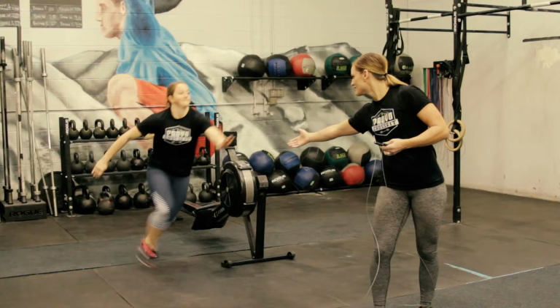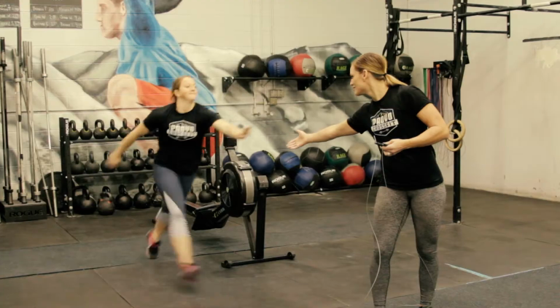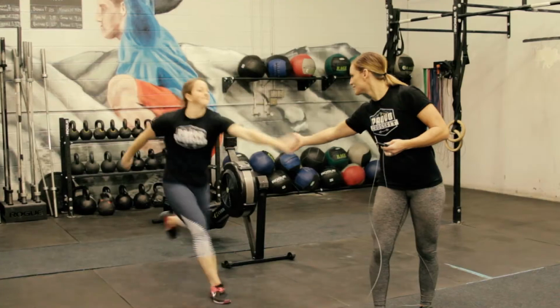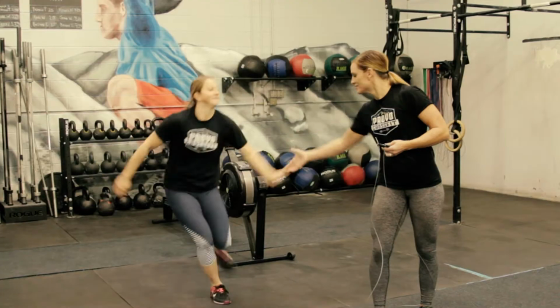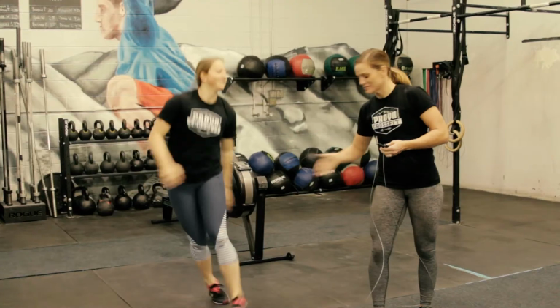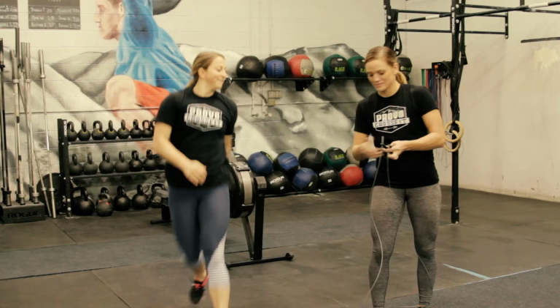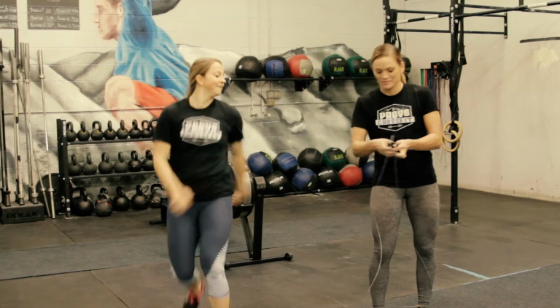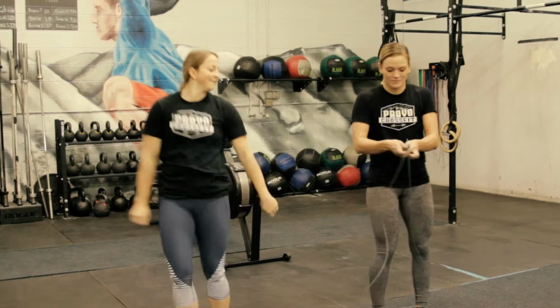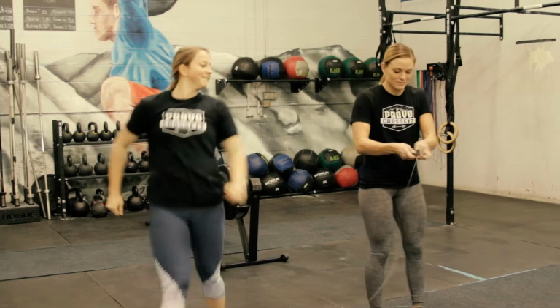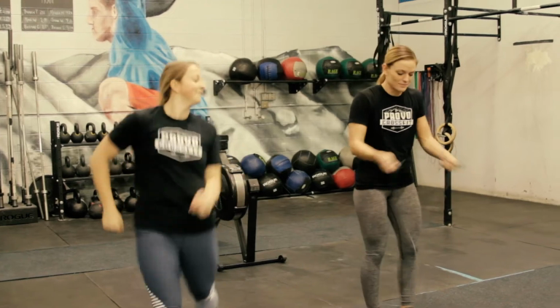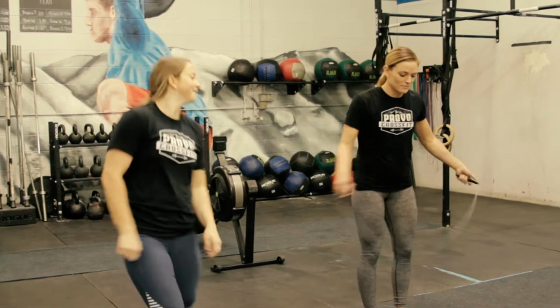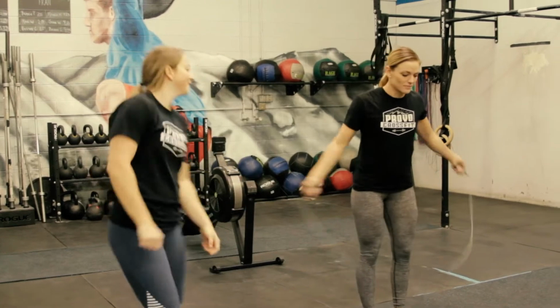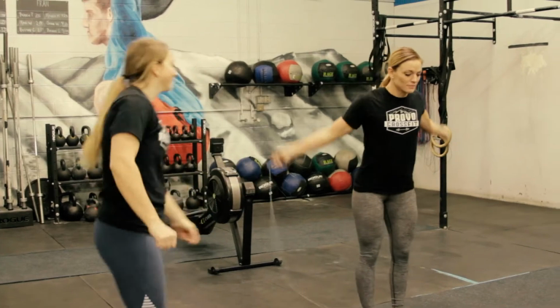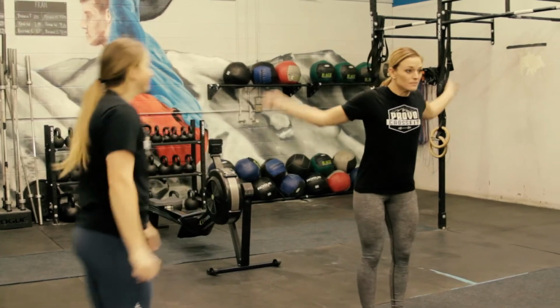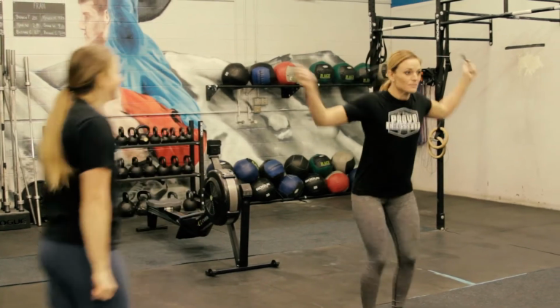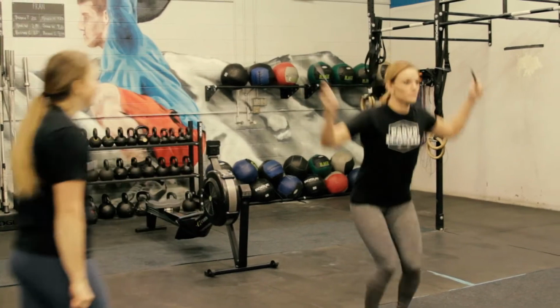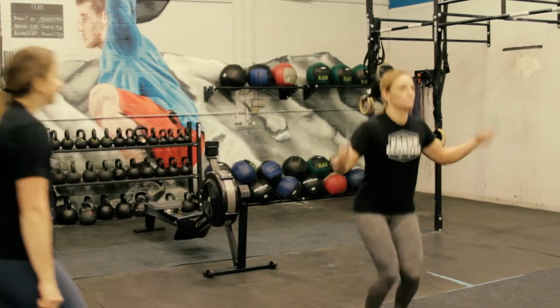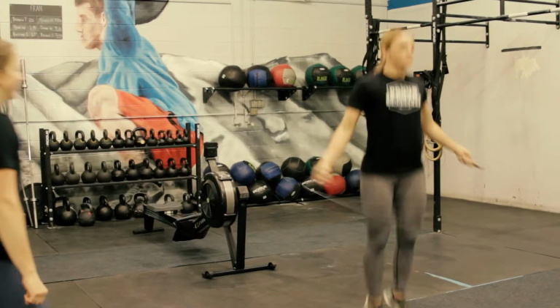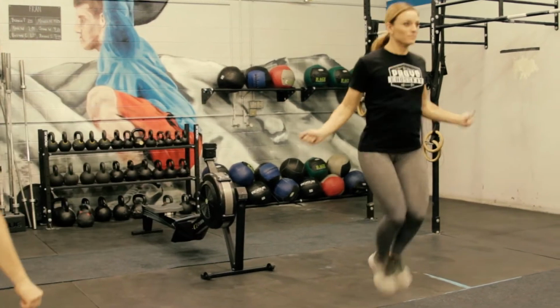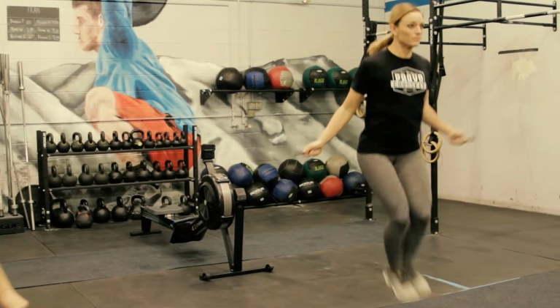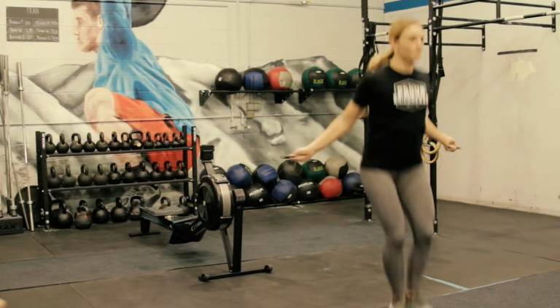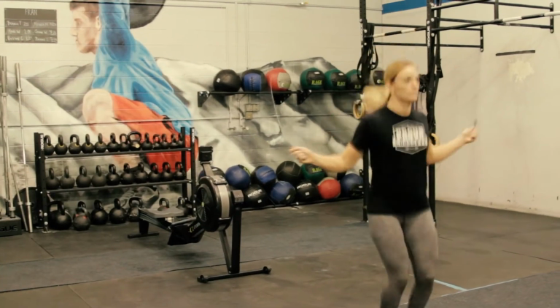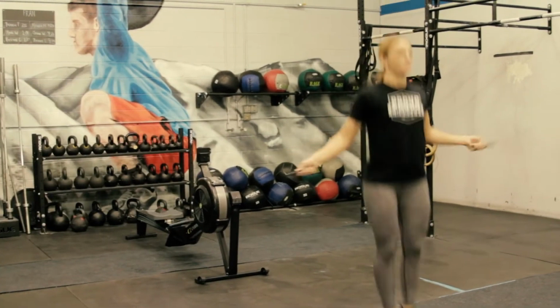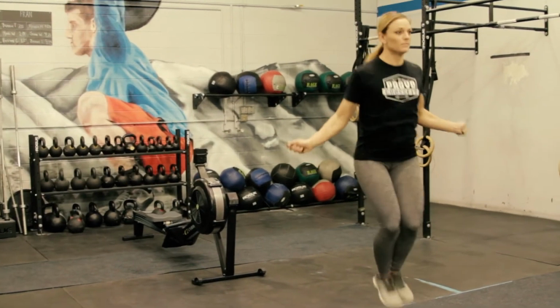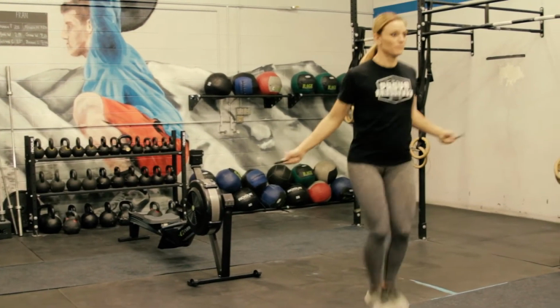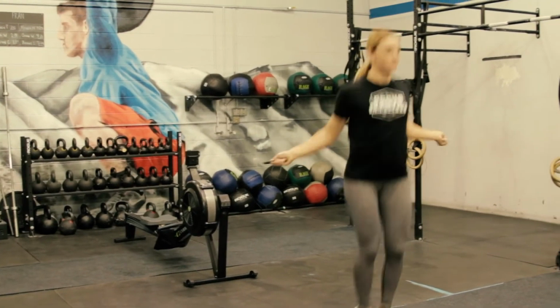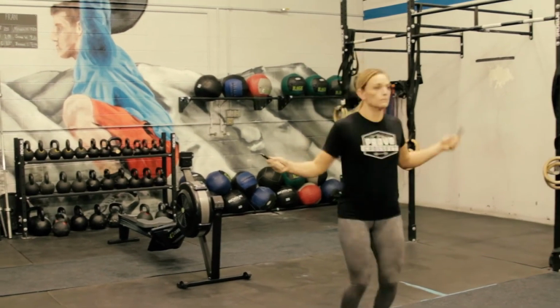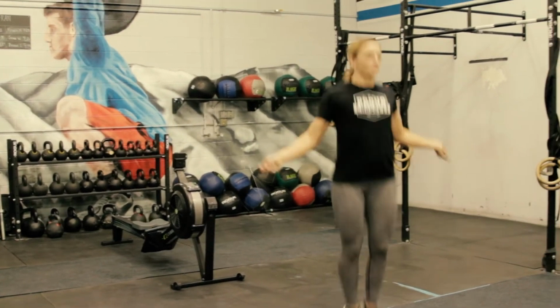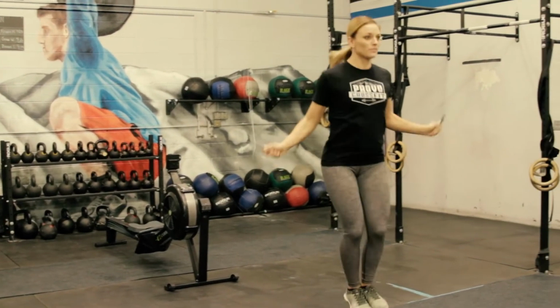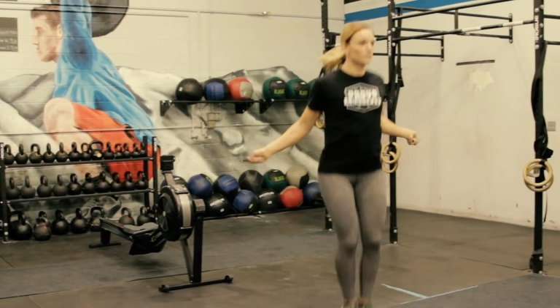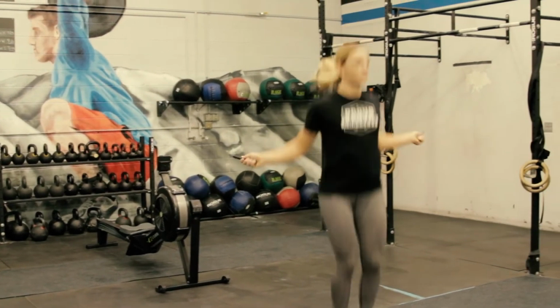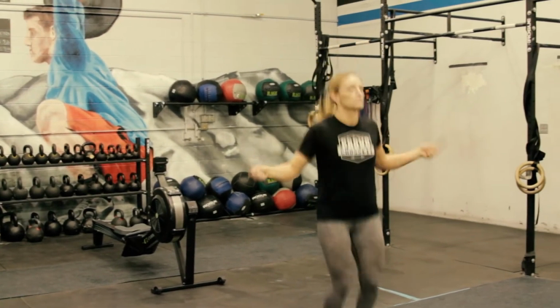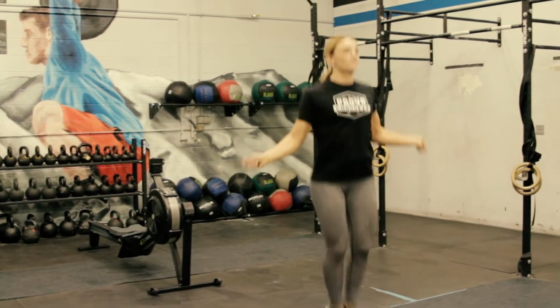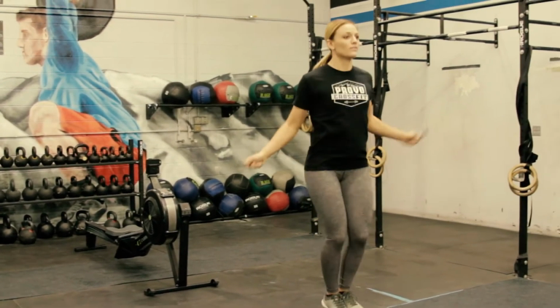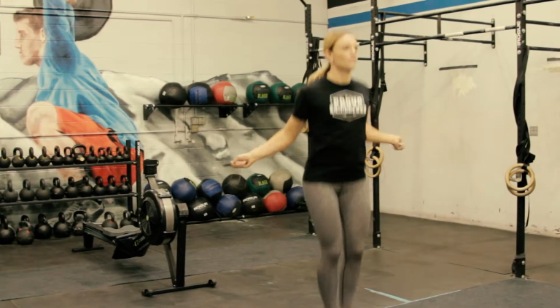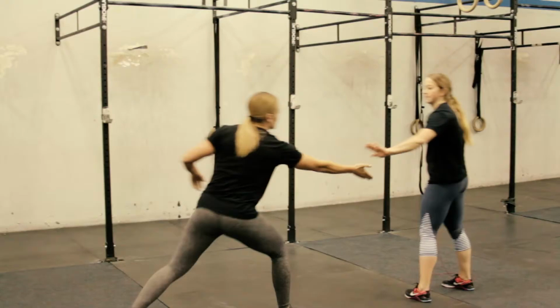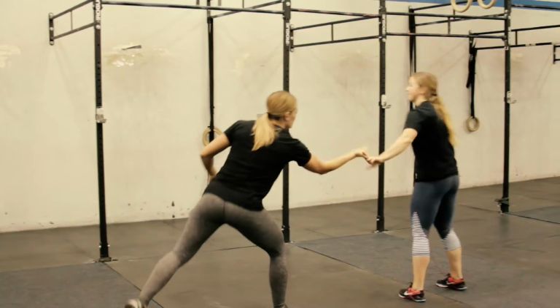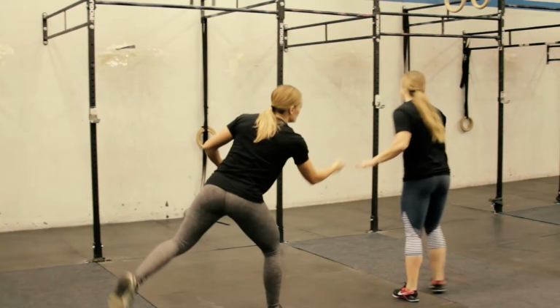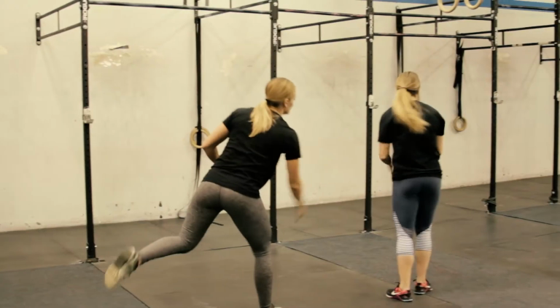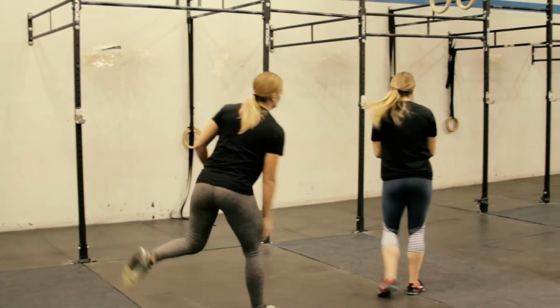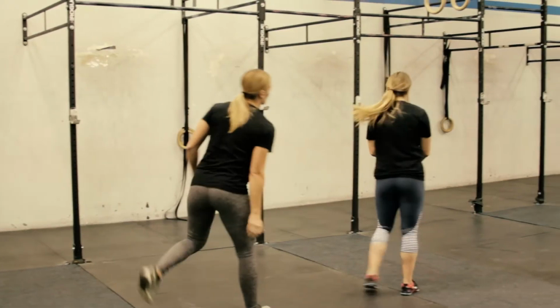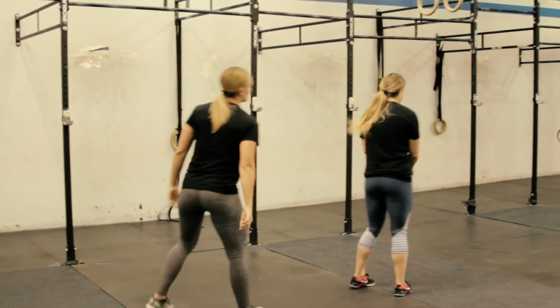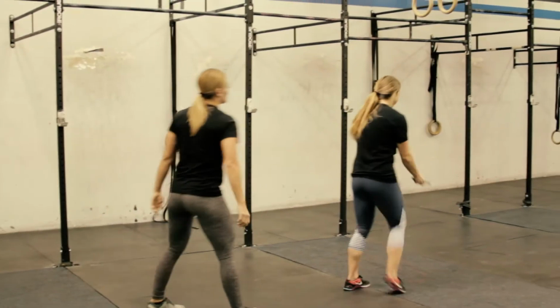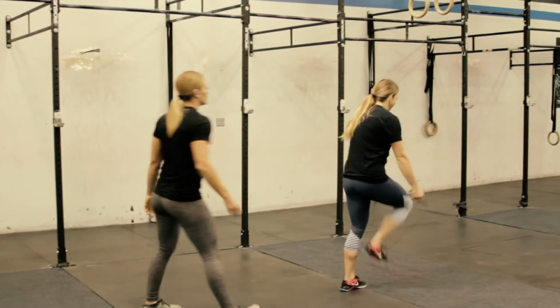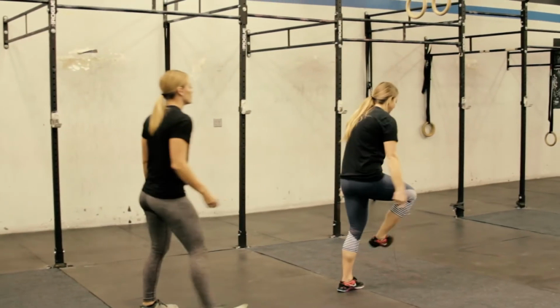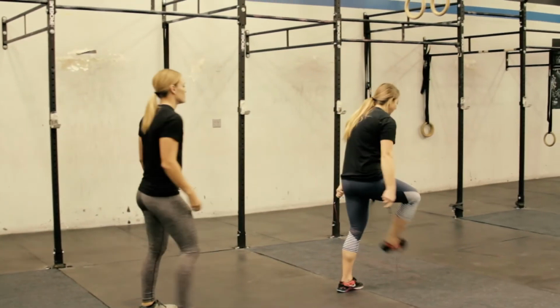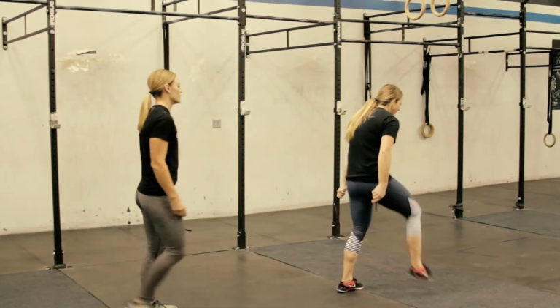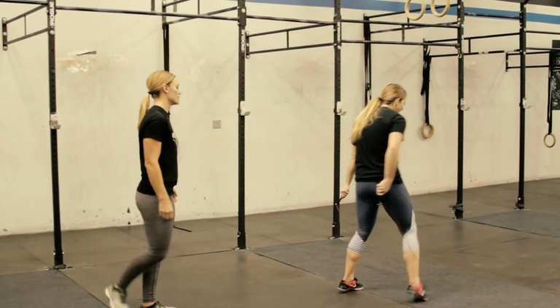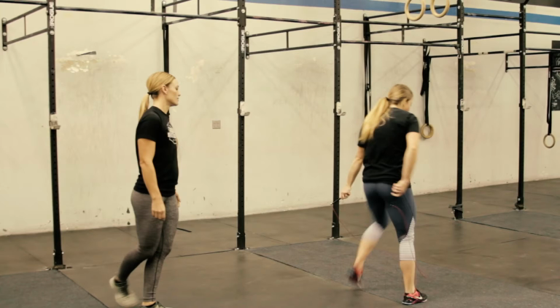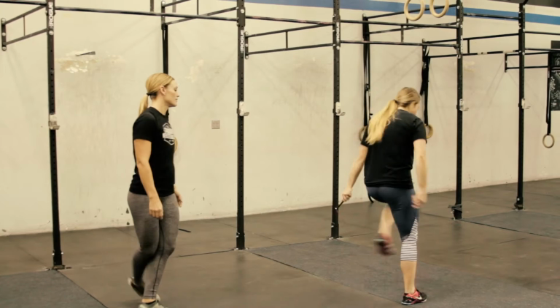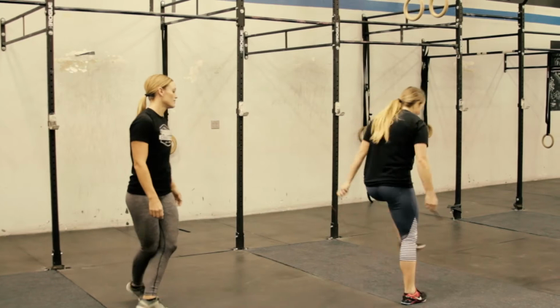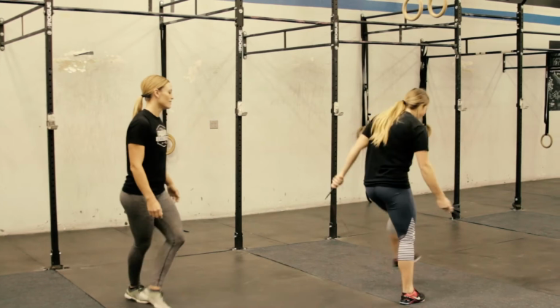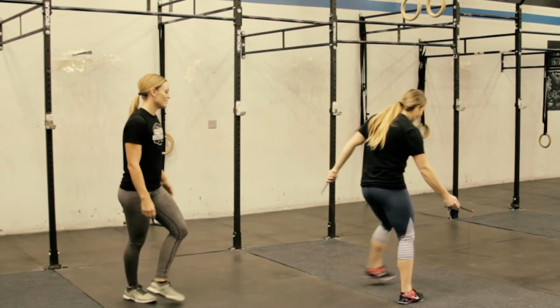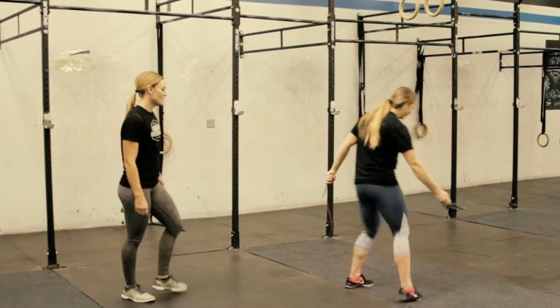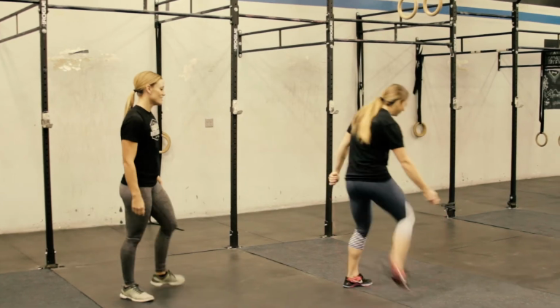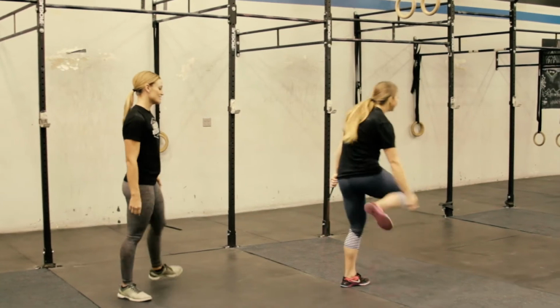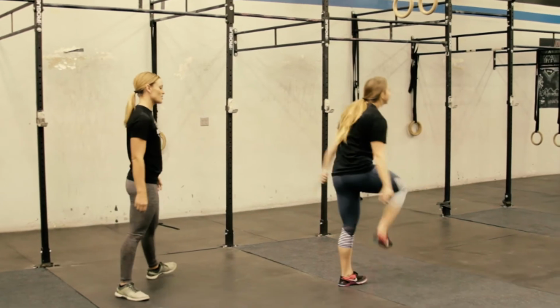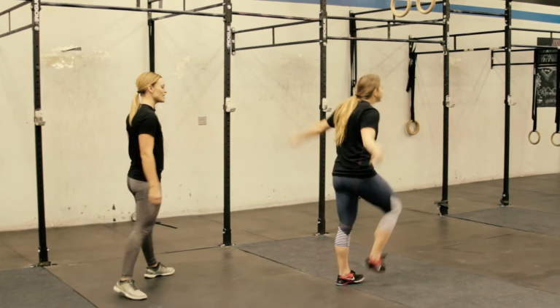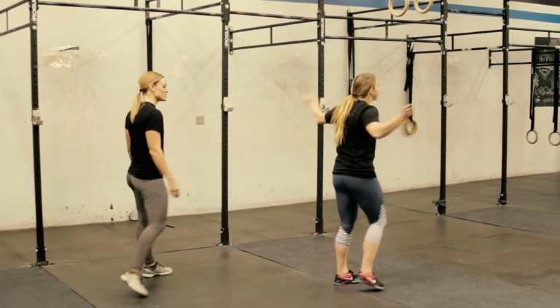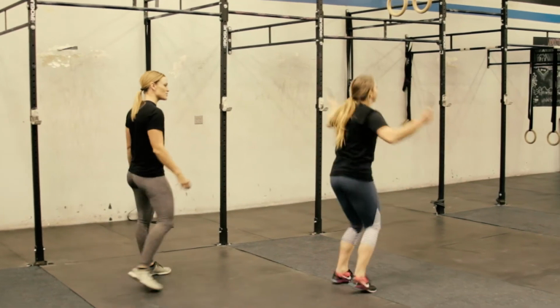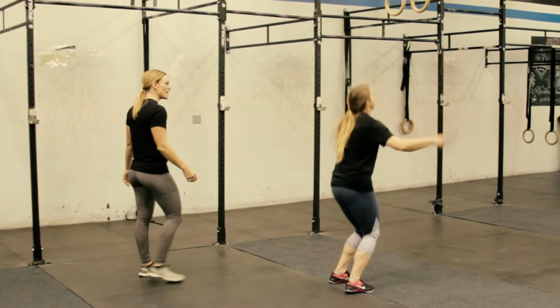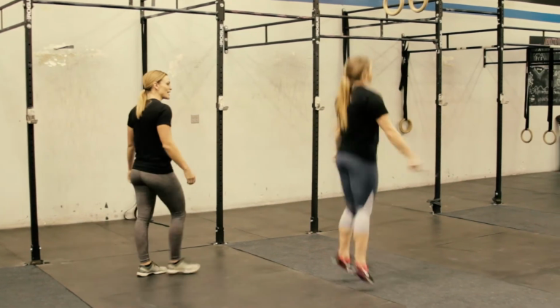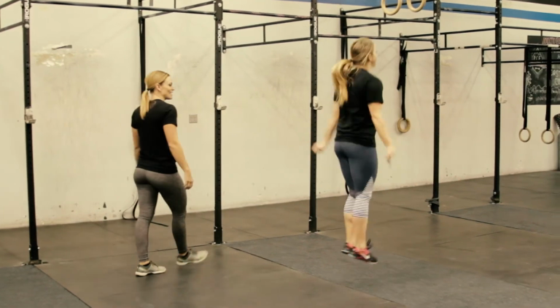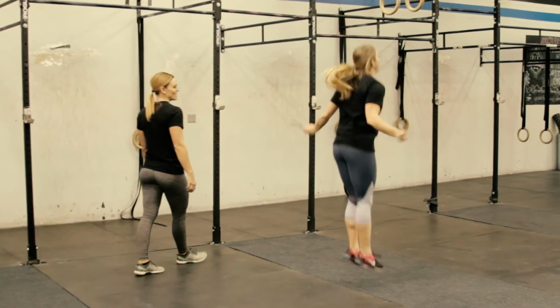Then they will complete 200 double-unders, one athlete working at a time, switching every 50 repetitions.